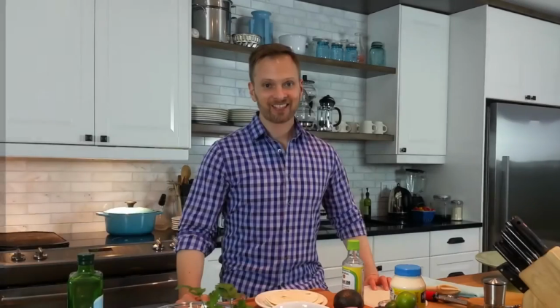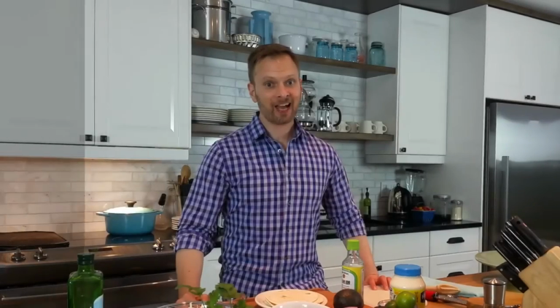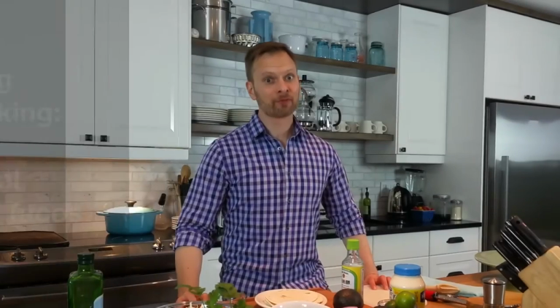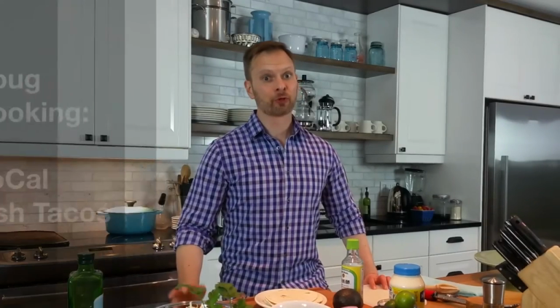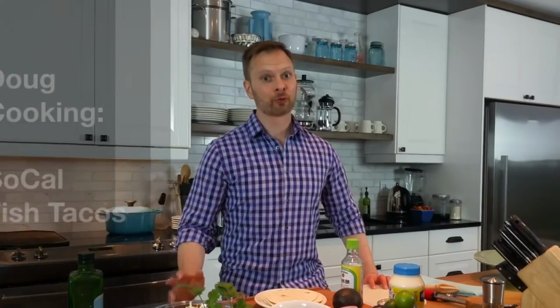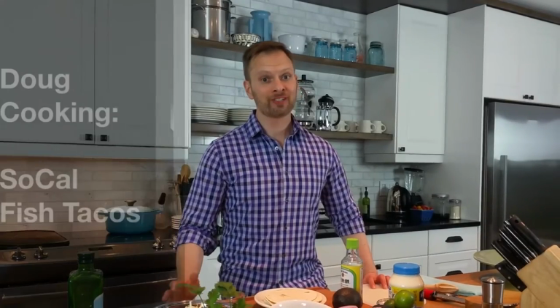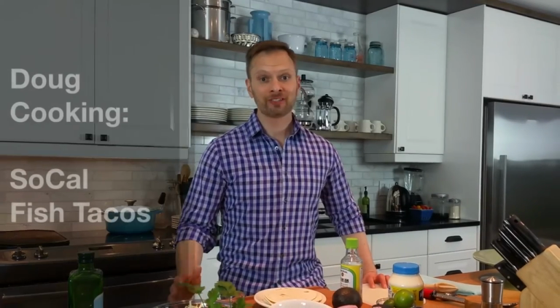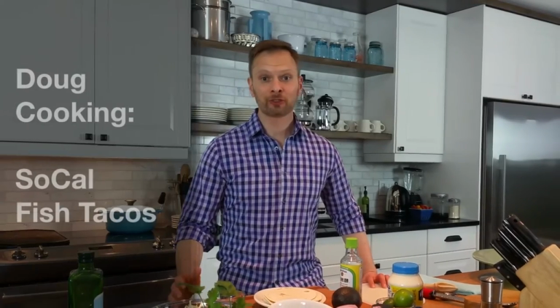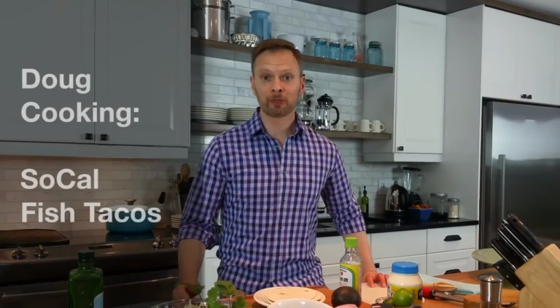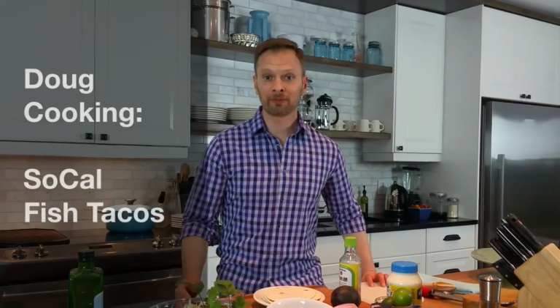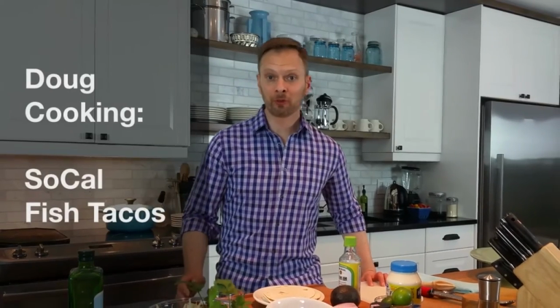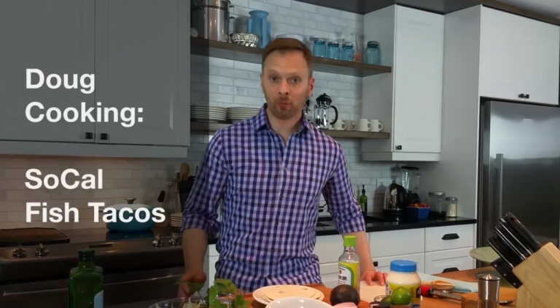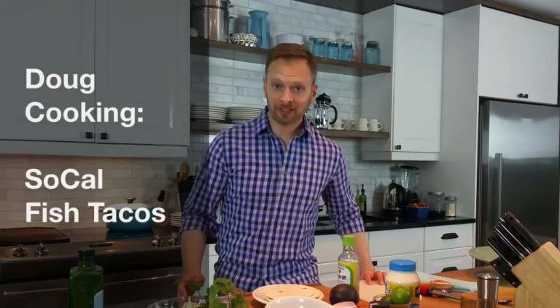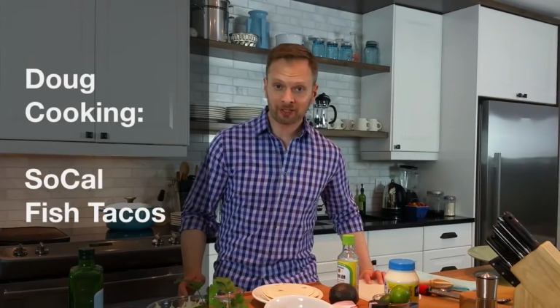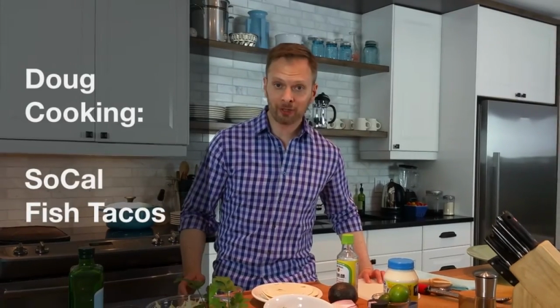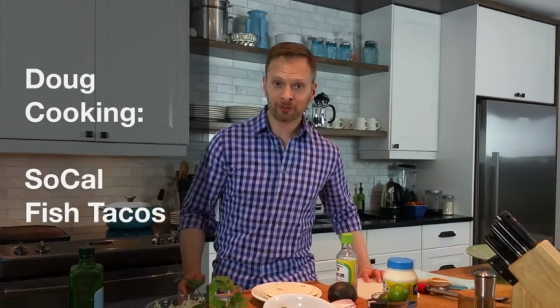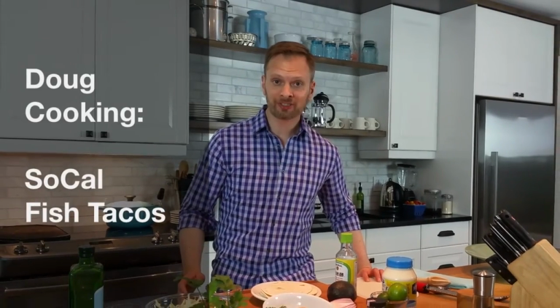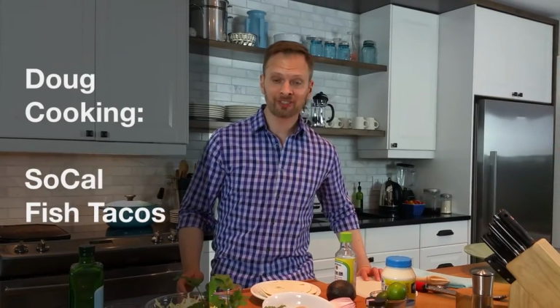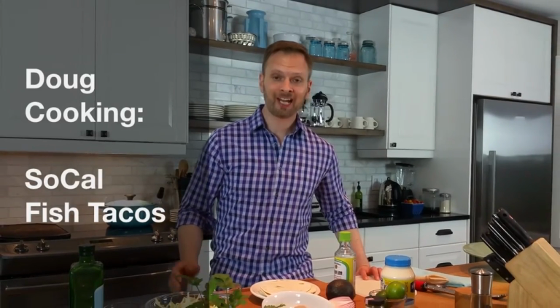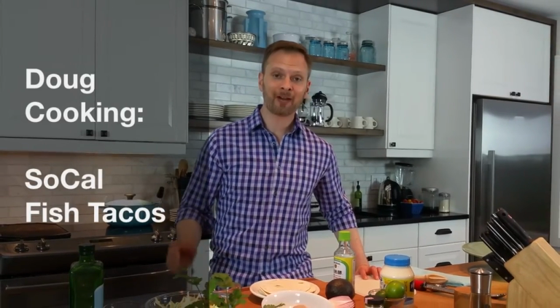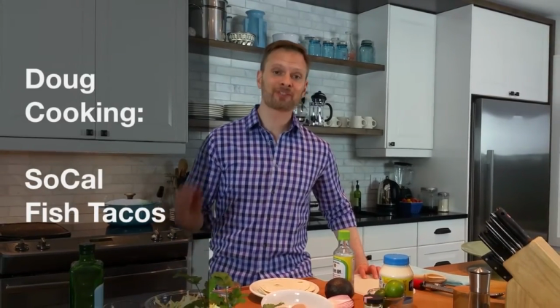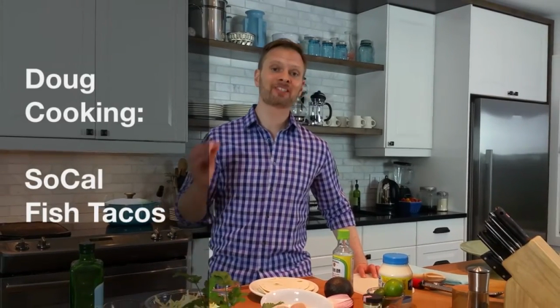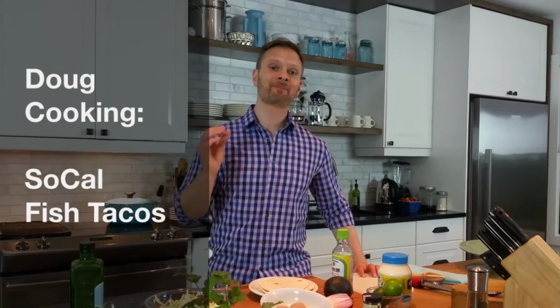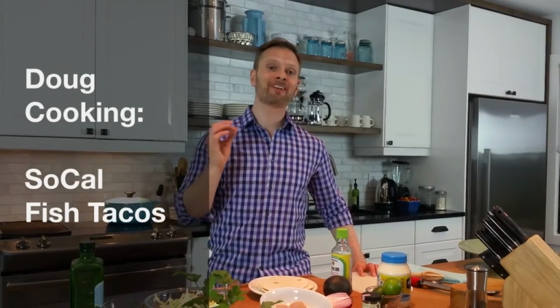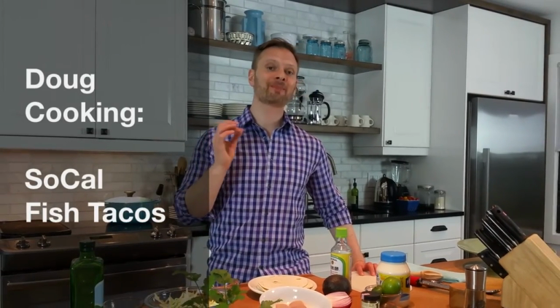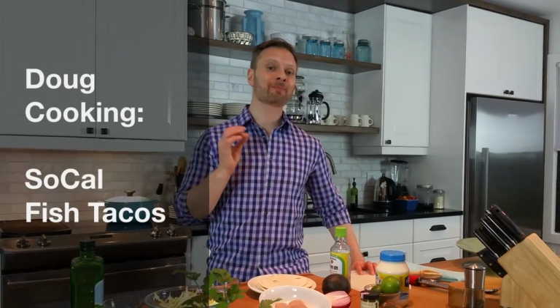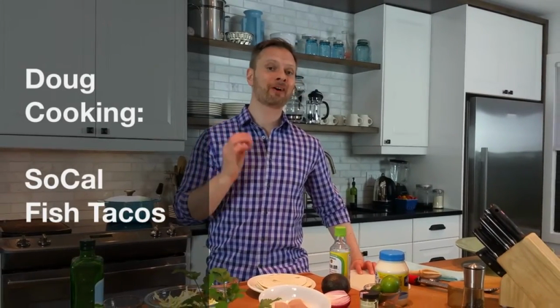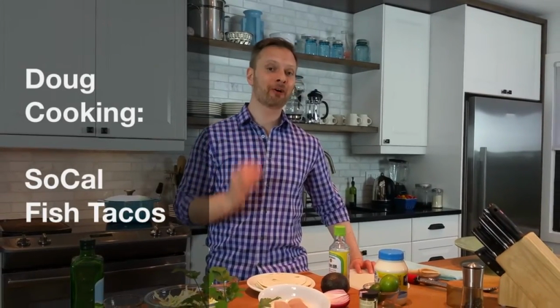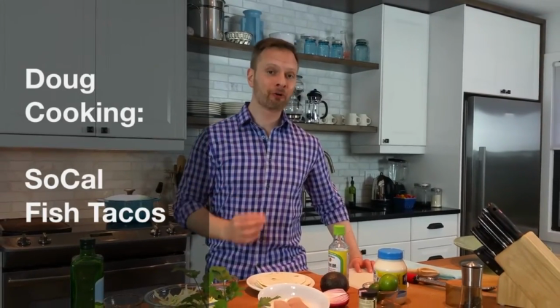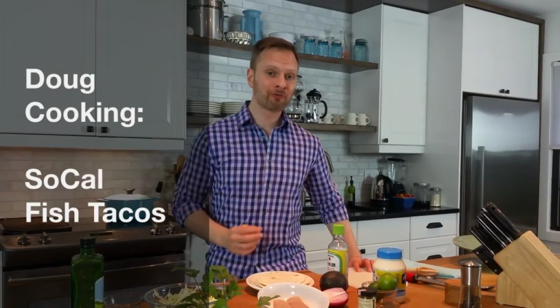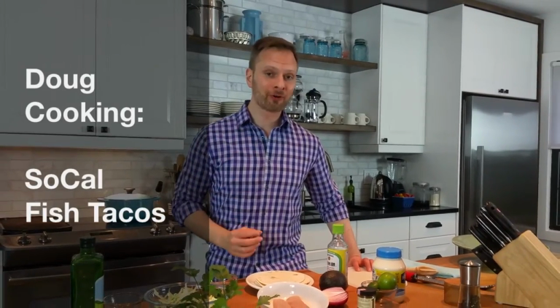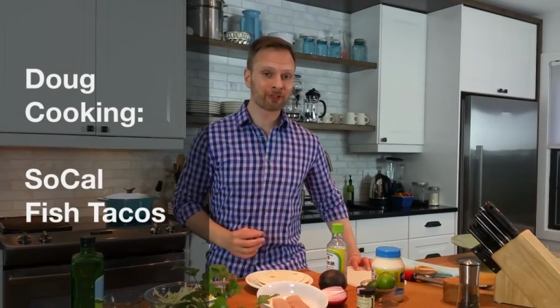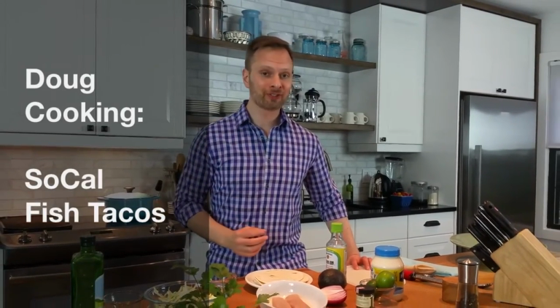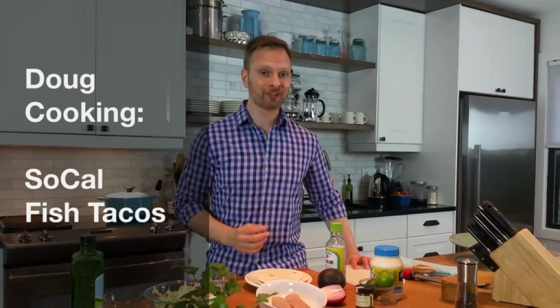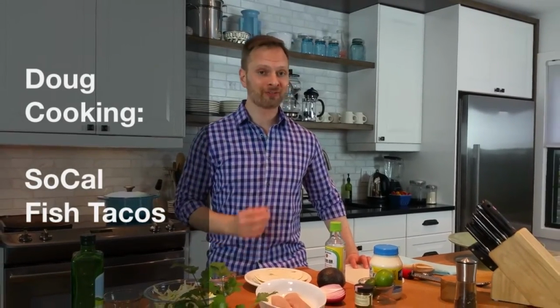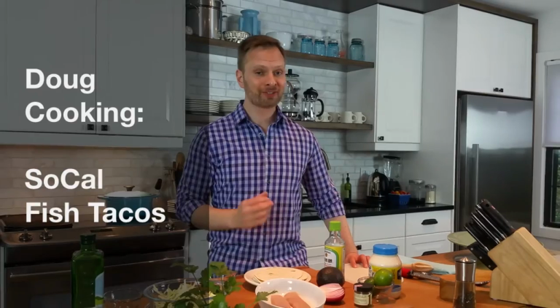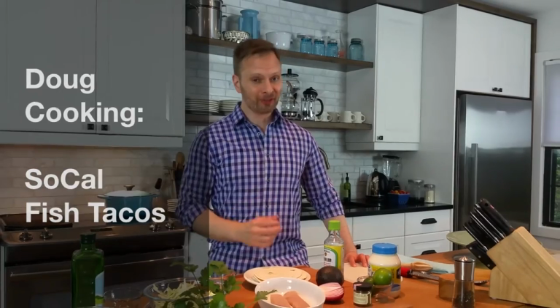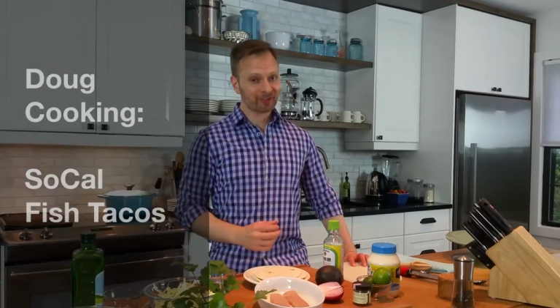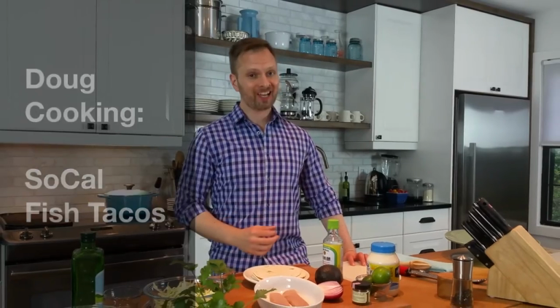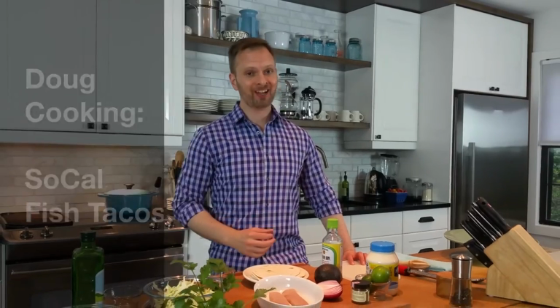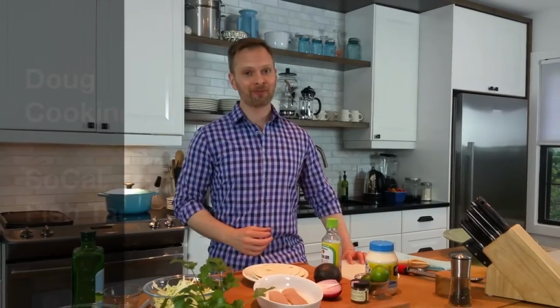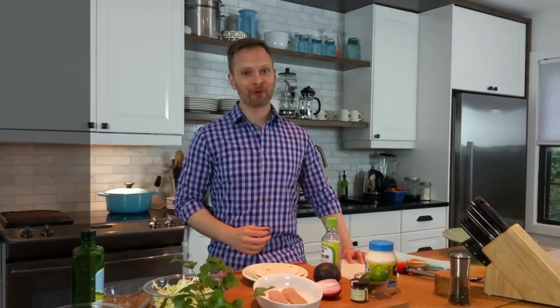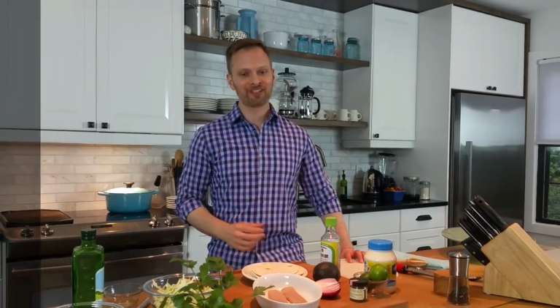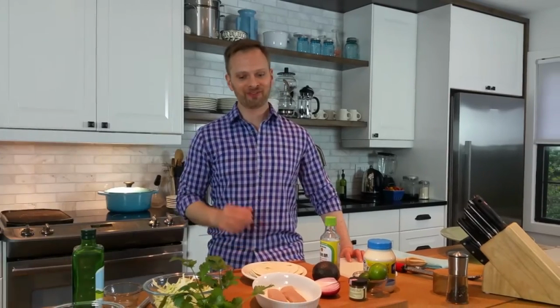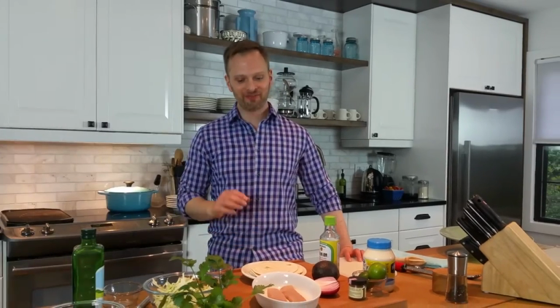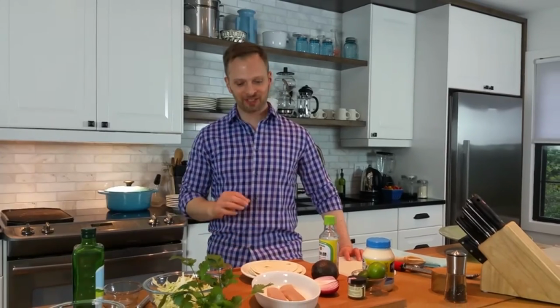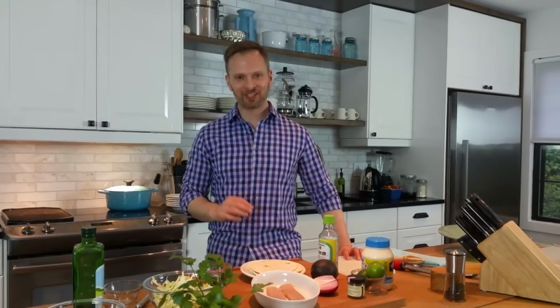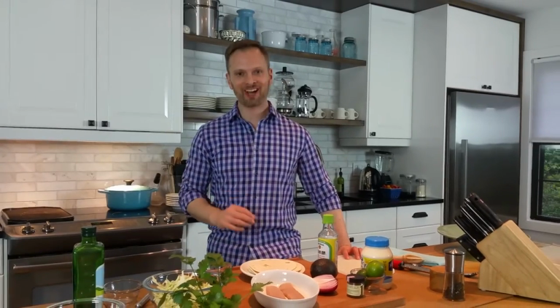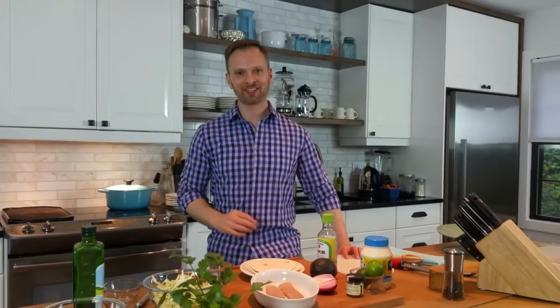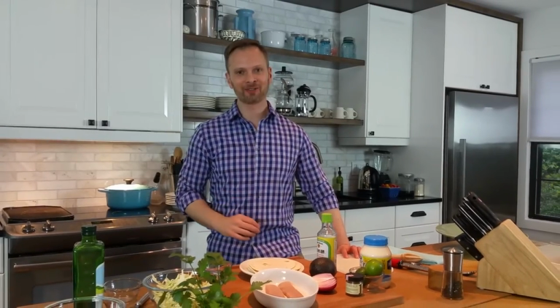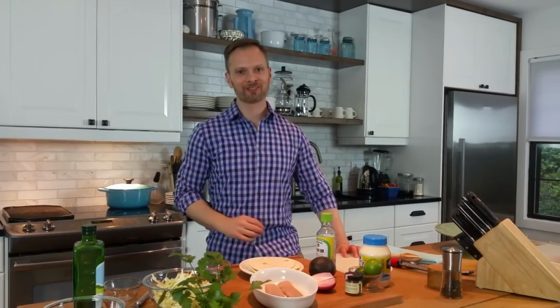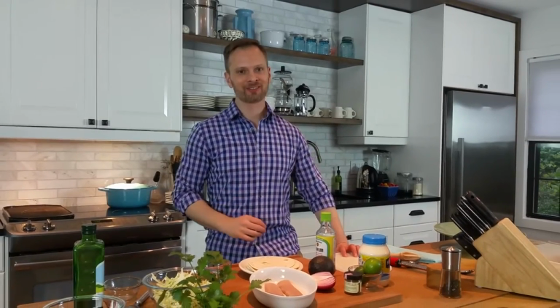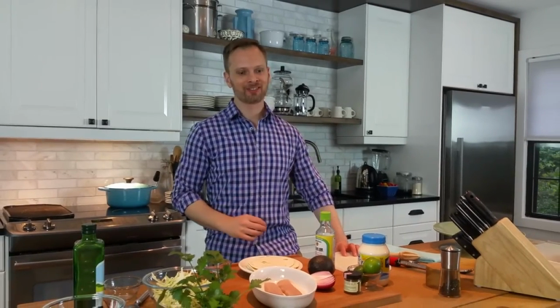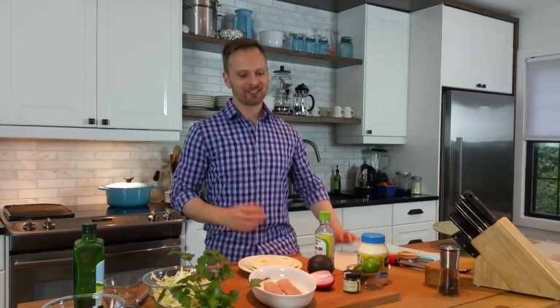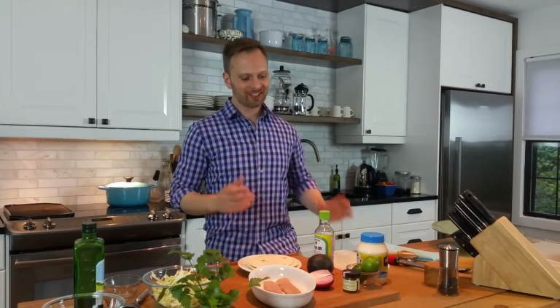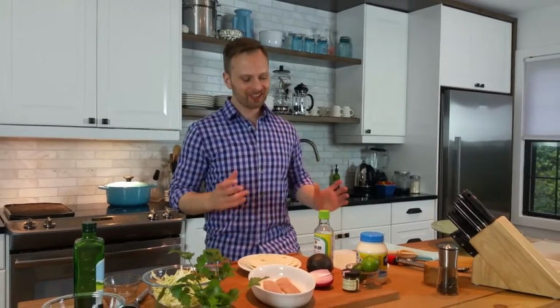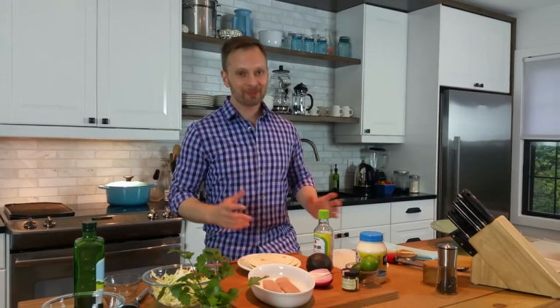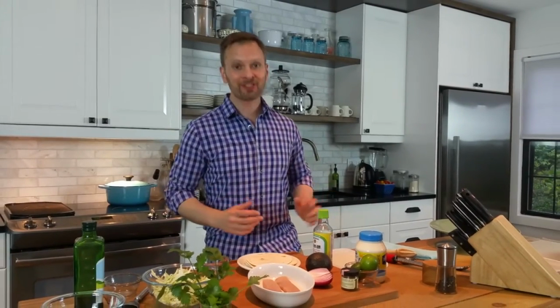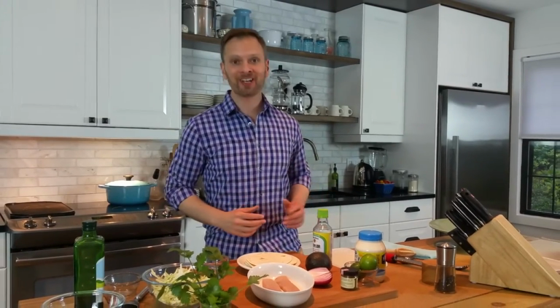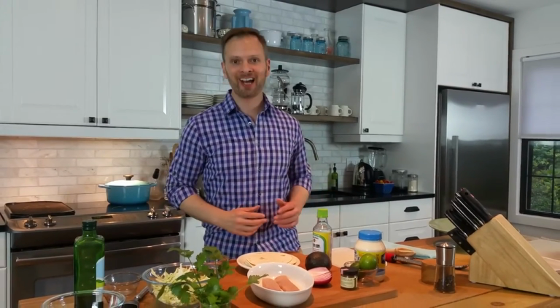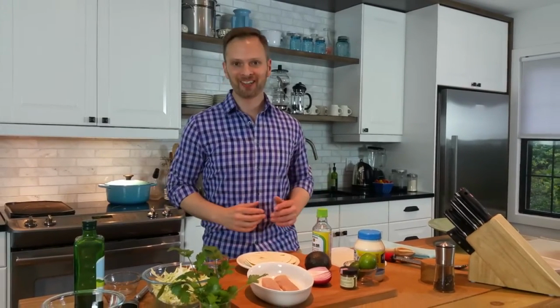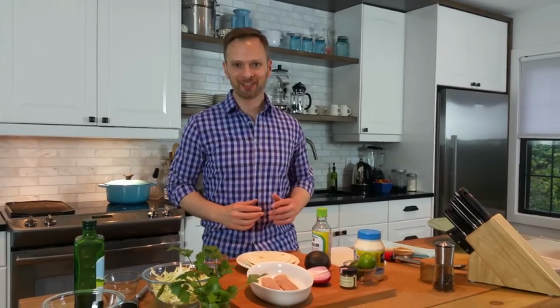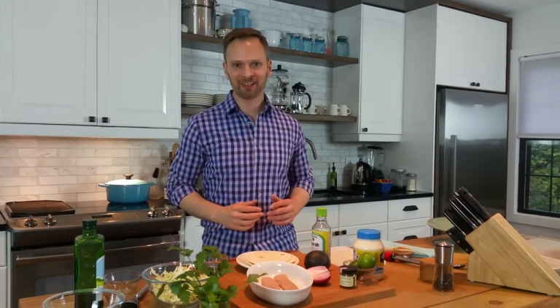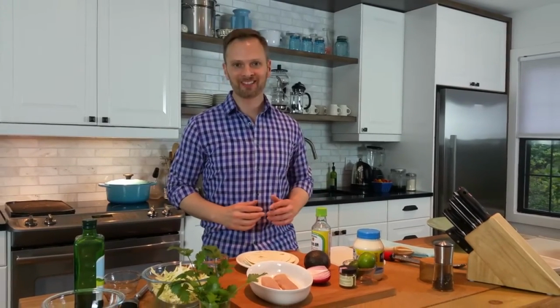After a recent trip to the West Coast, I was inspired to make my own version of Southern California fish tacos. Let me show you how I do it.